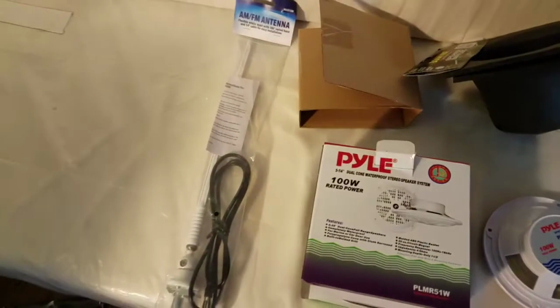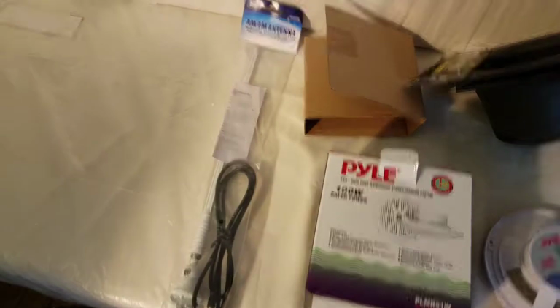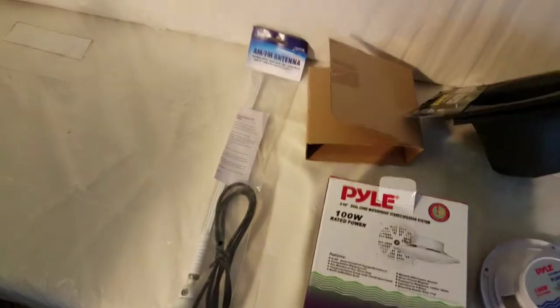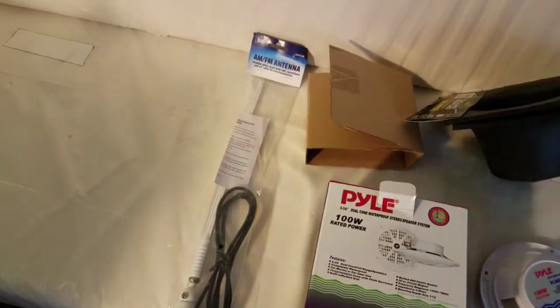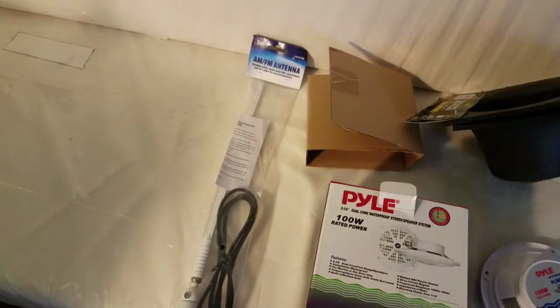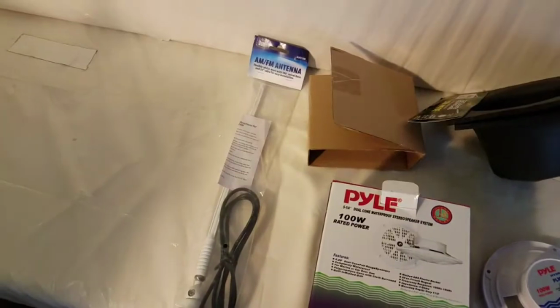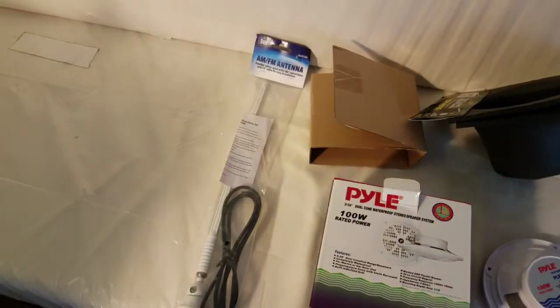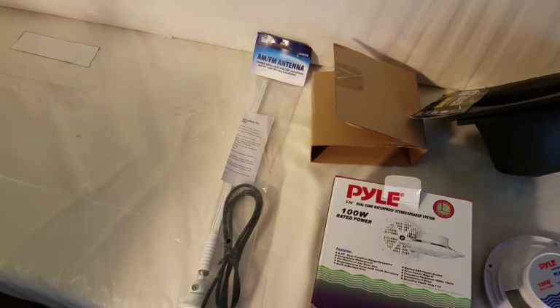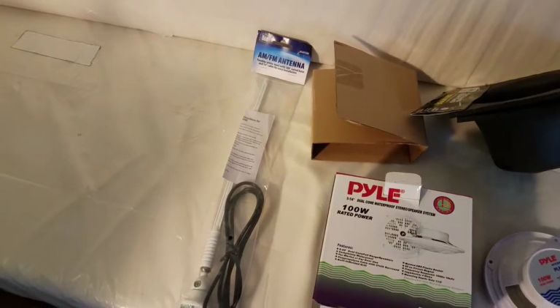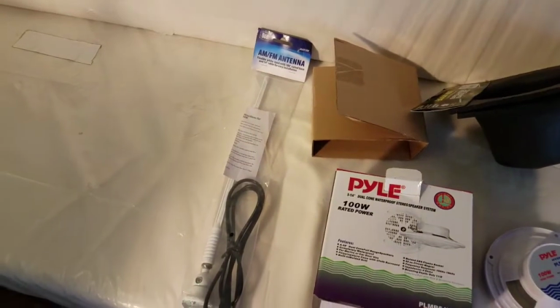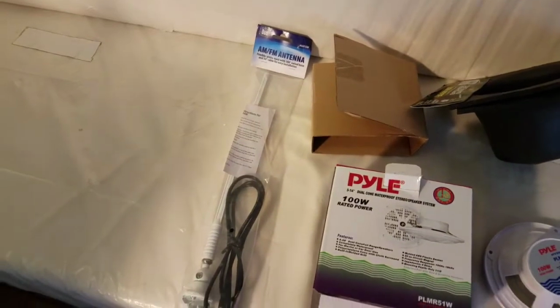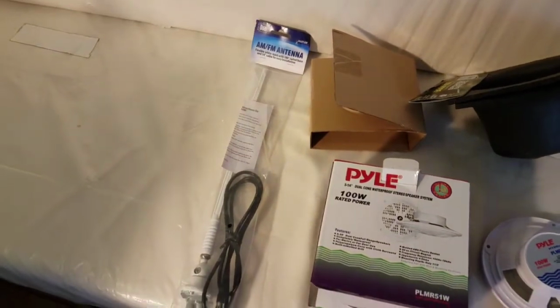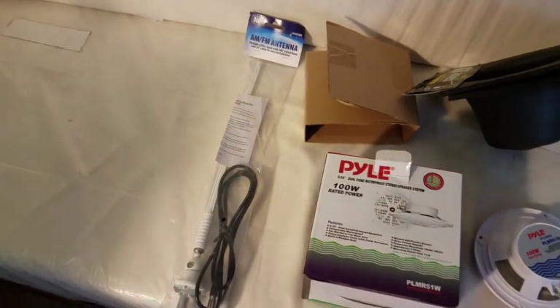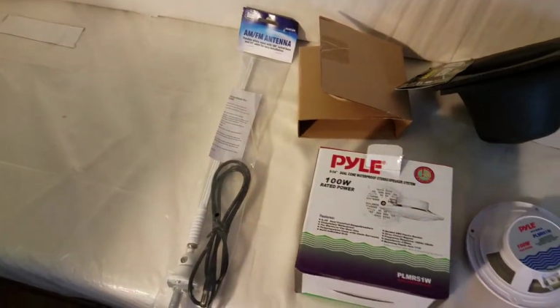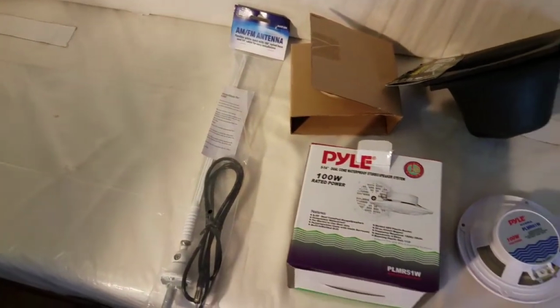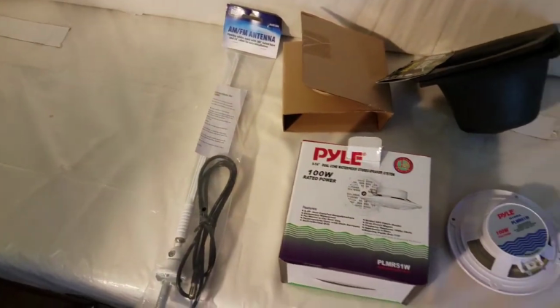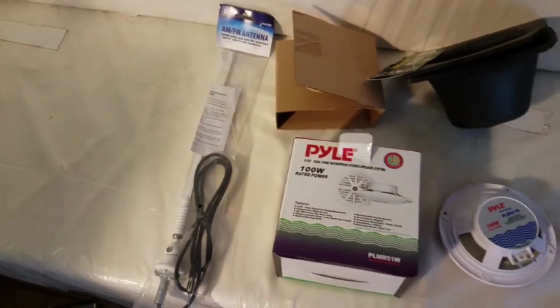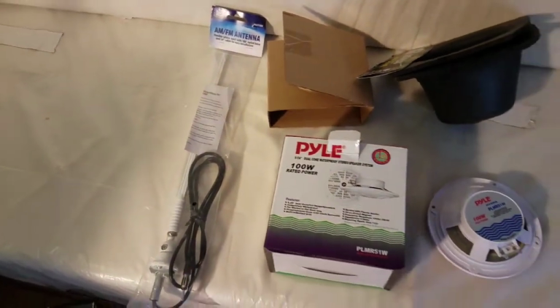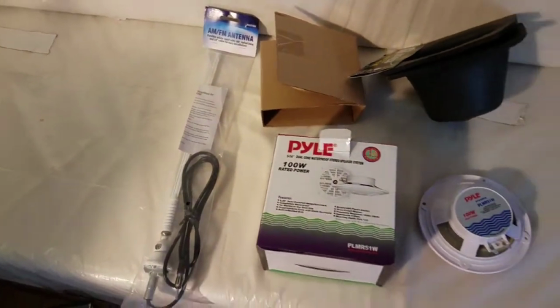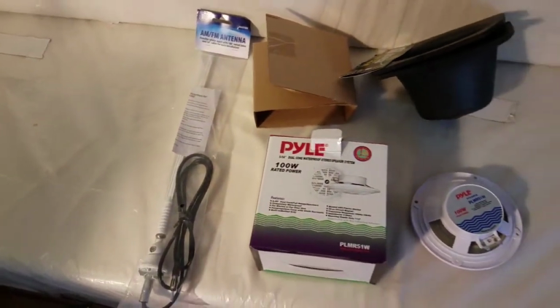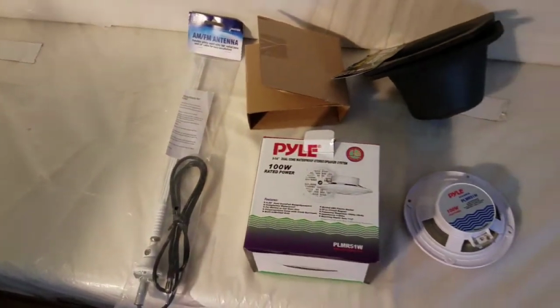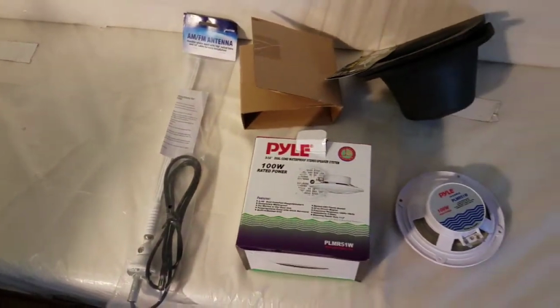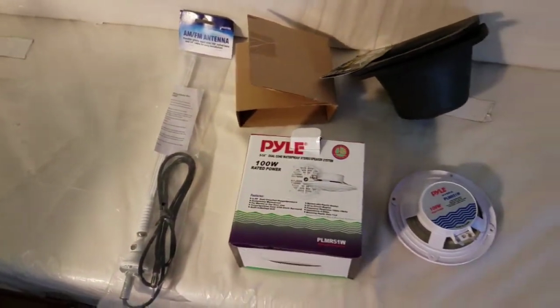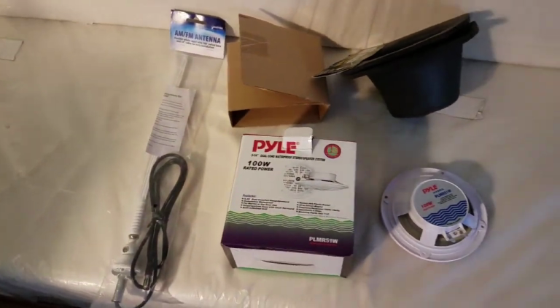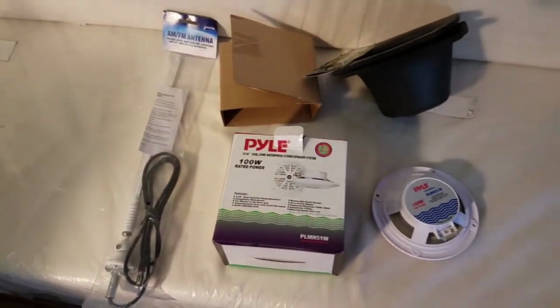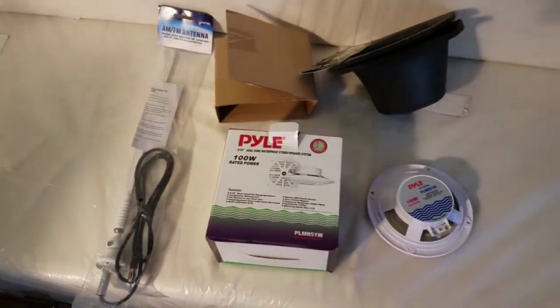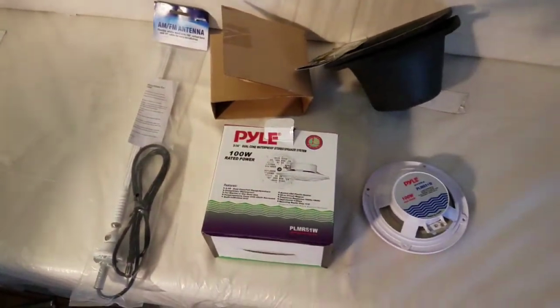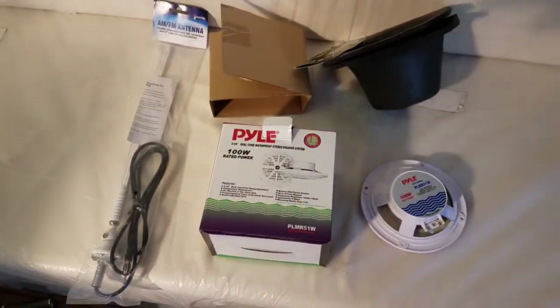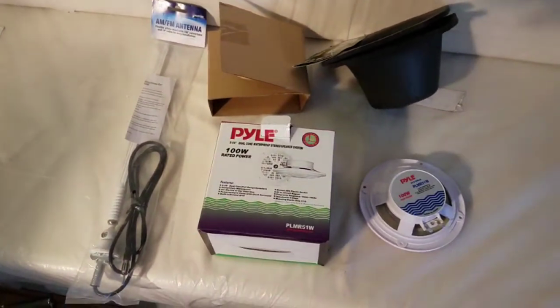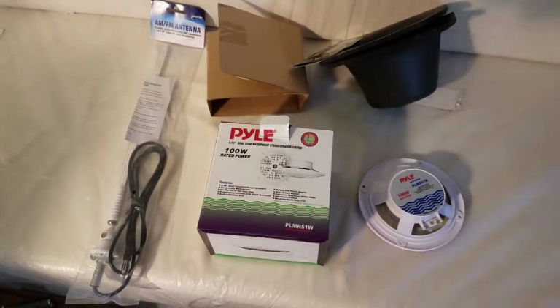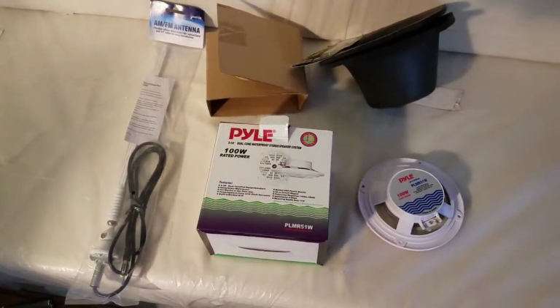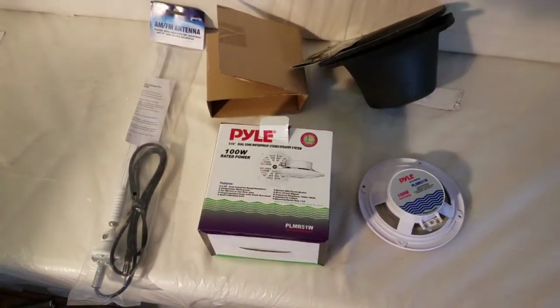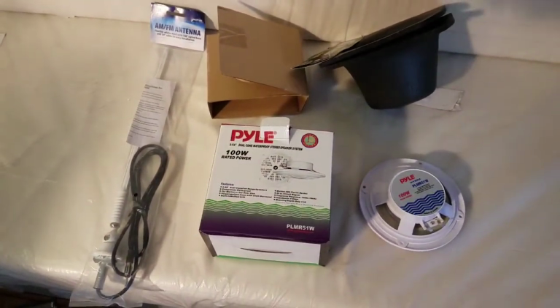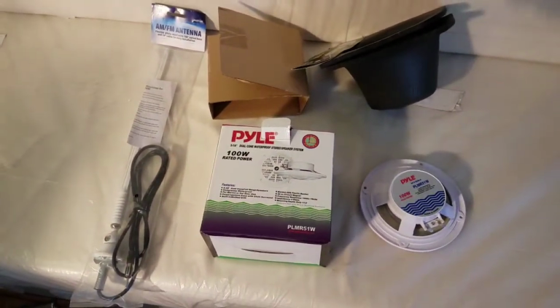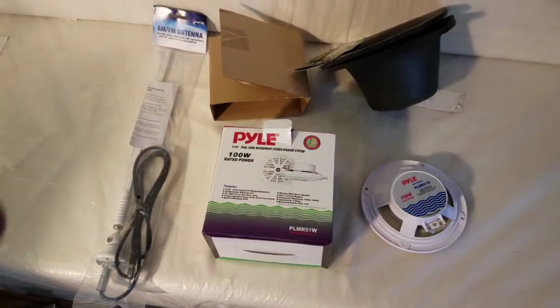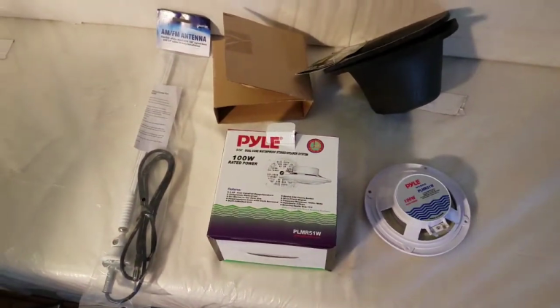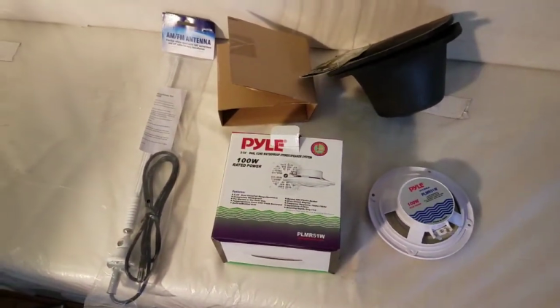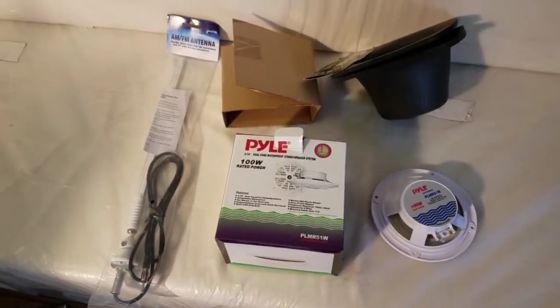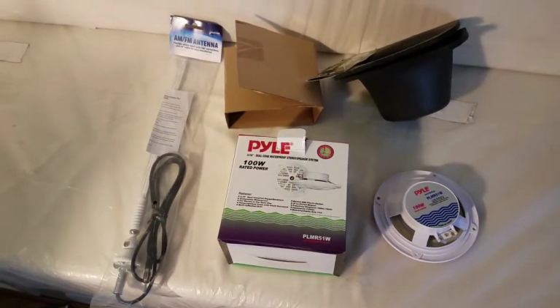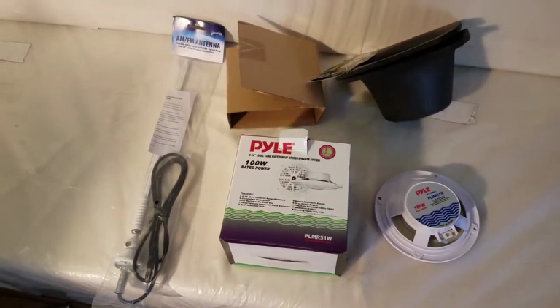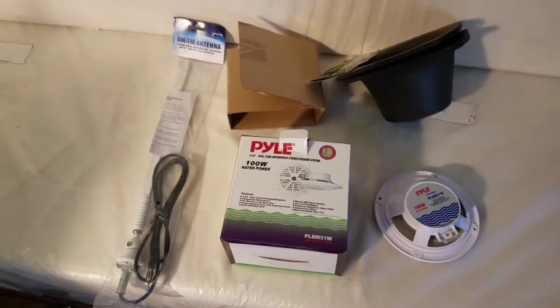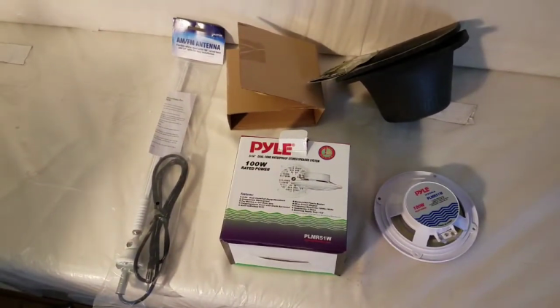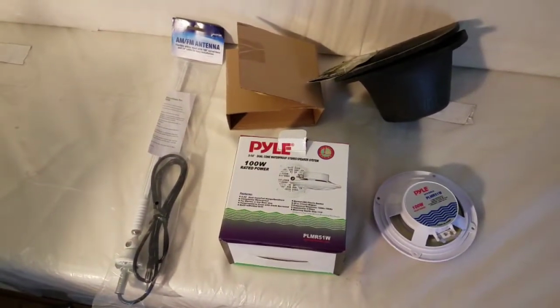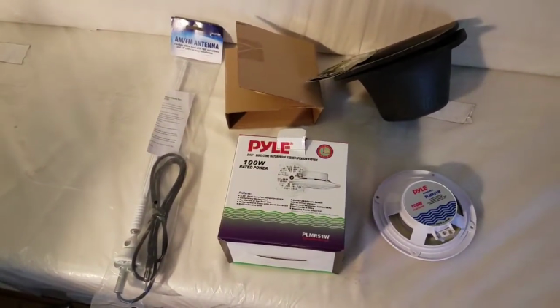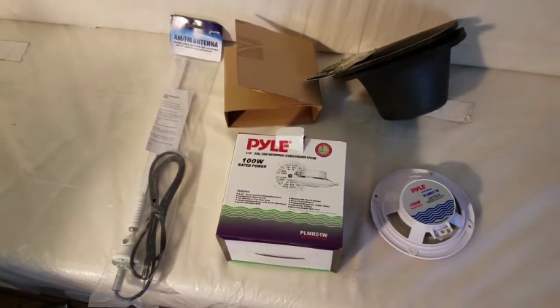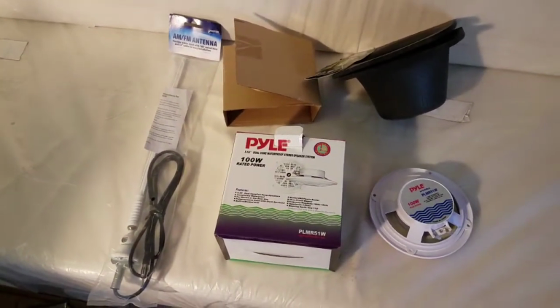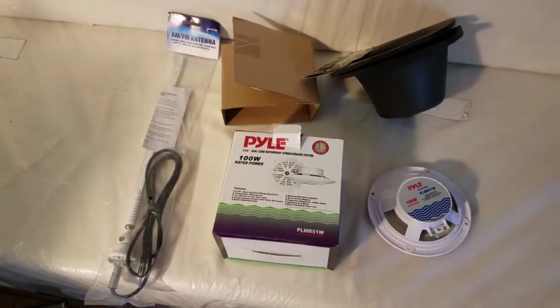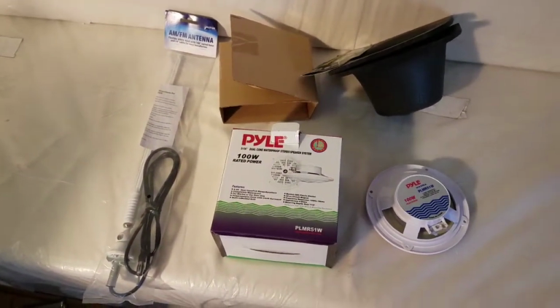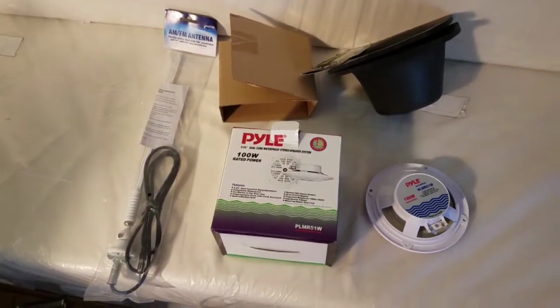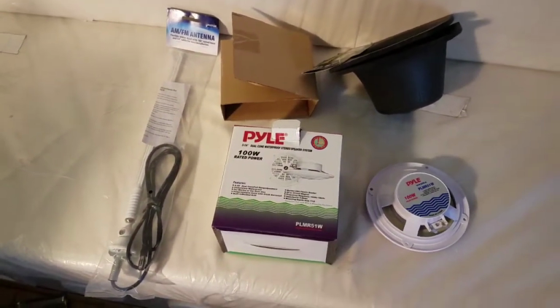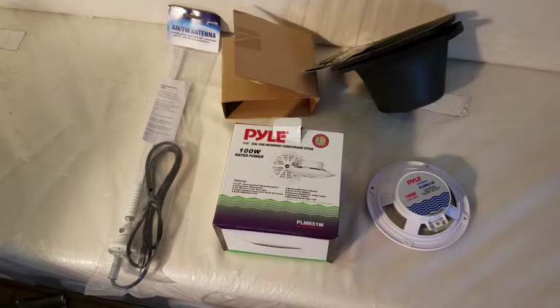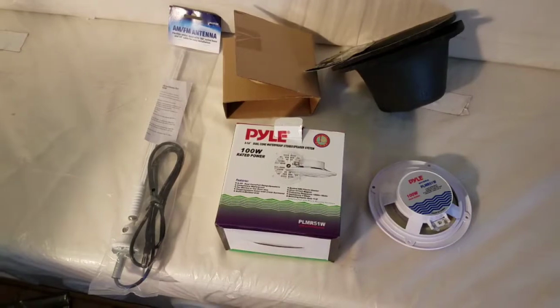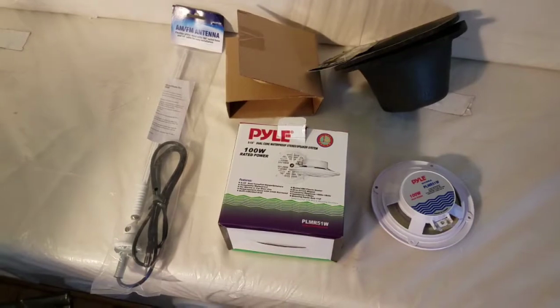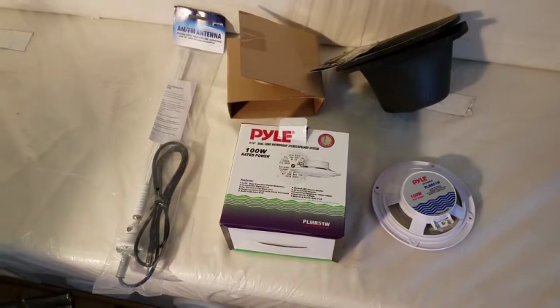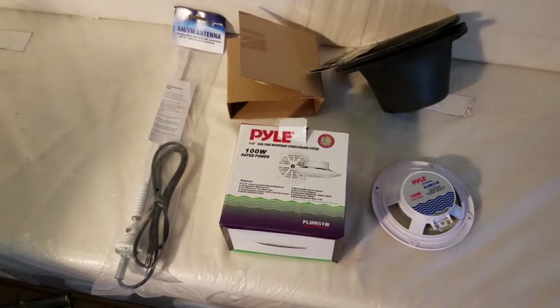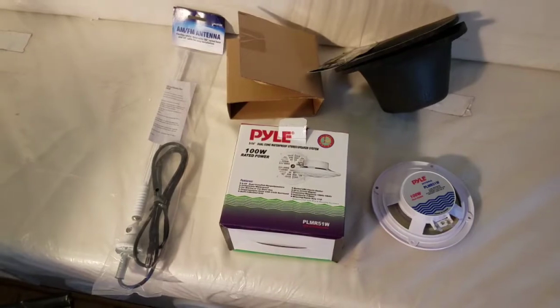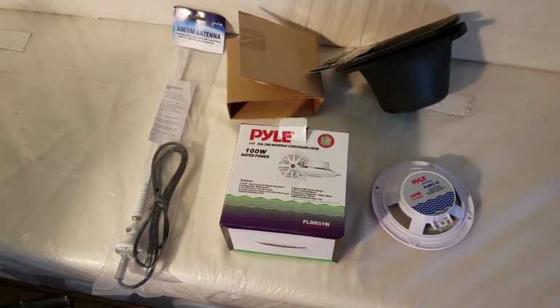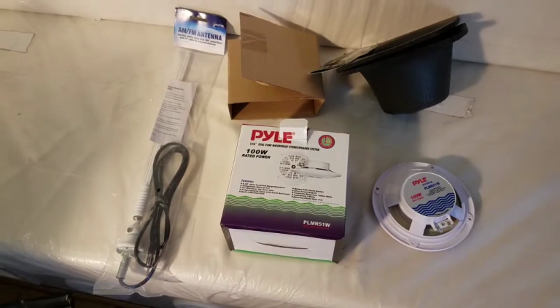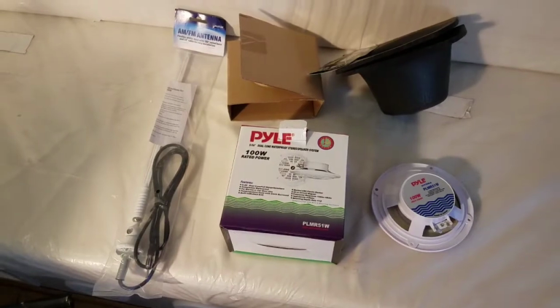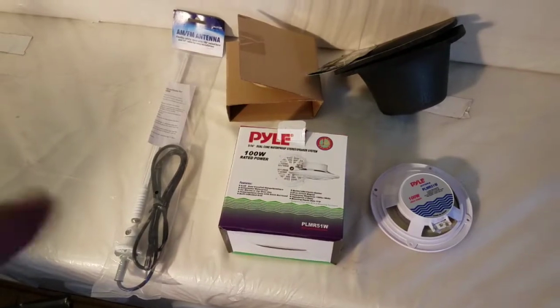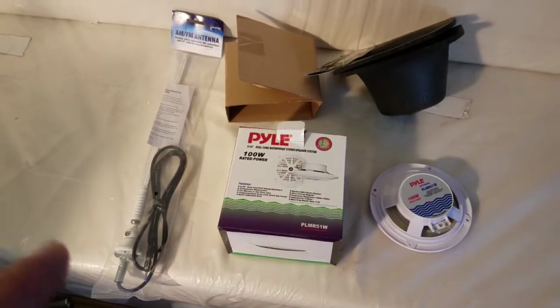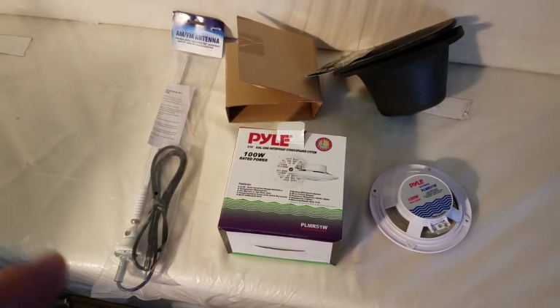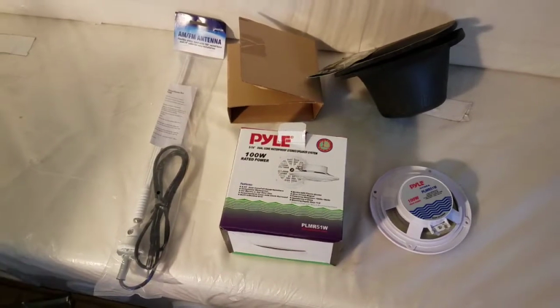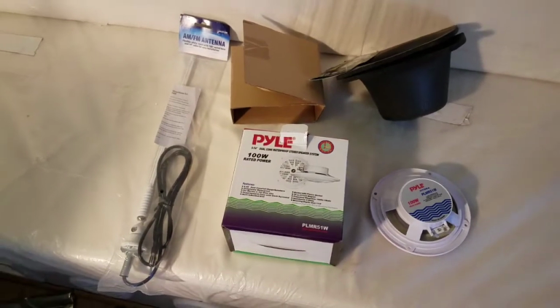I have my antenna. Unfortunately, the deck — the receiver — hasn't shown up yet, so I'll show you that after it arrives in a day or two.